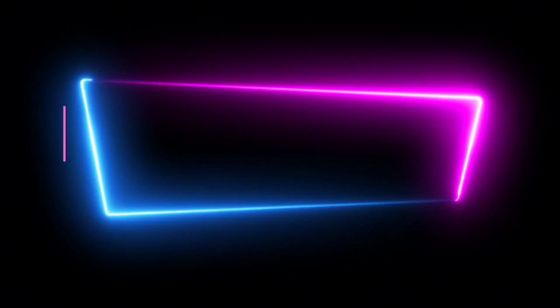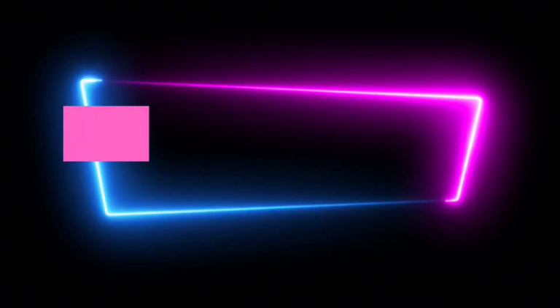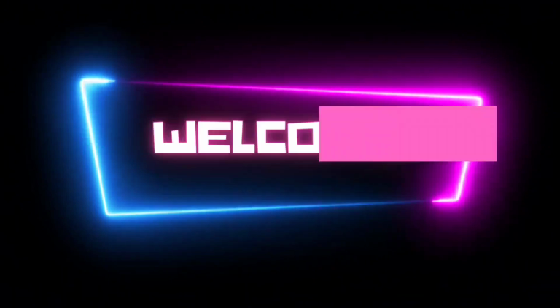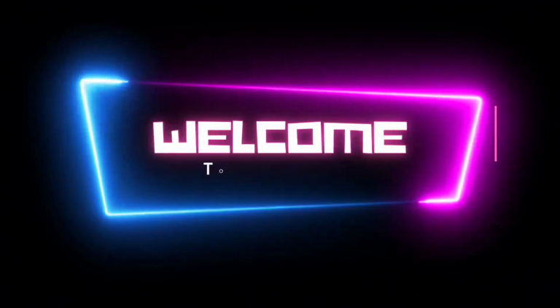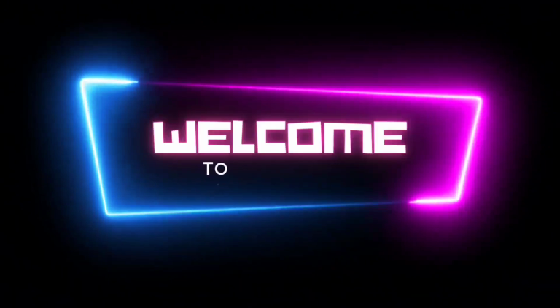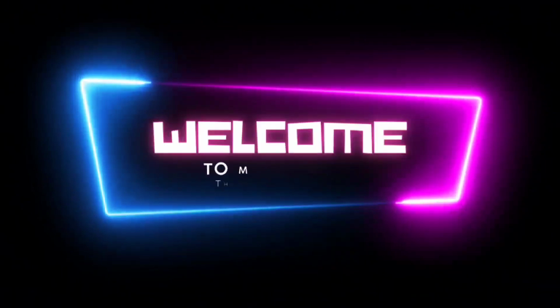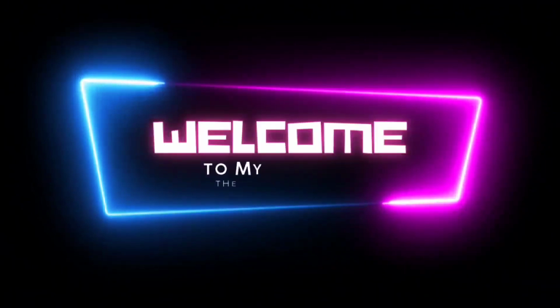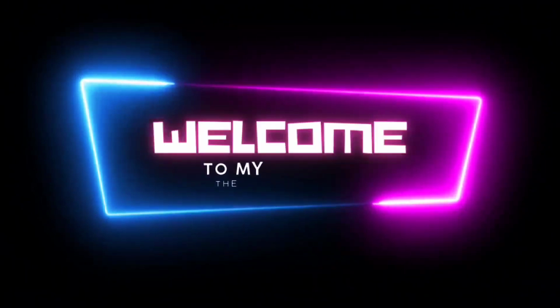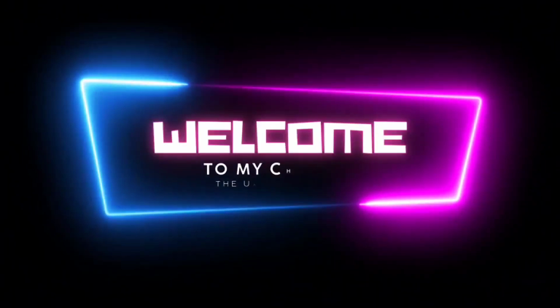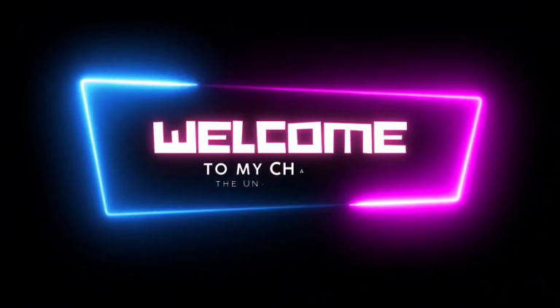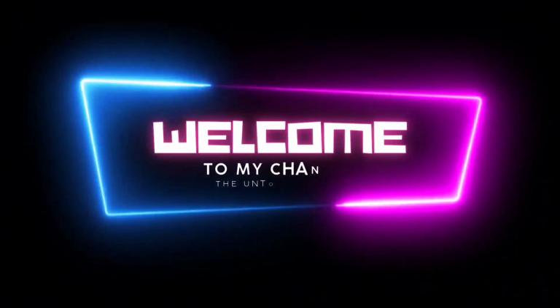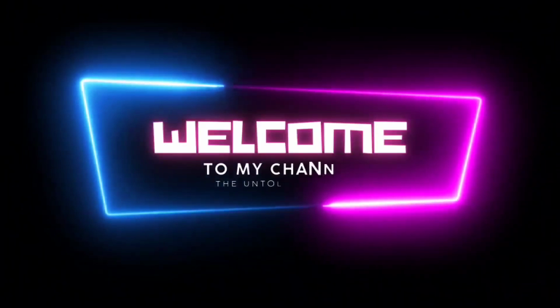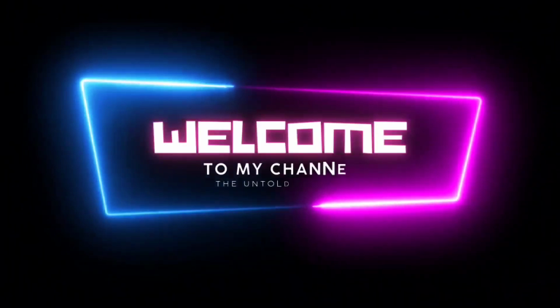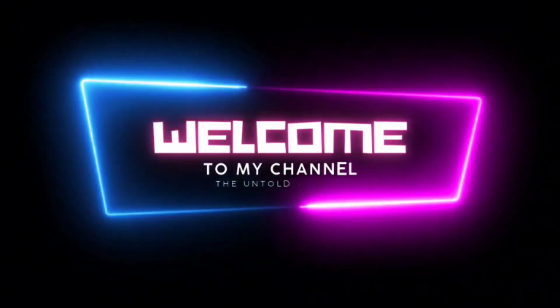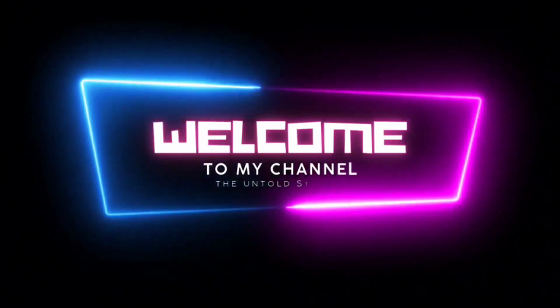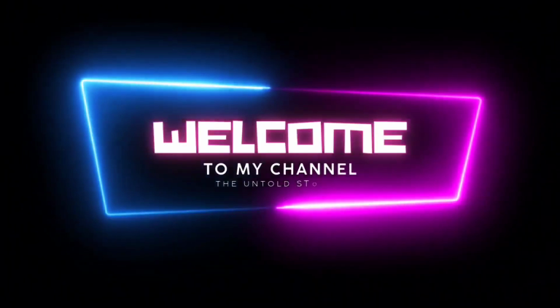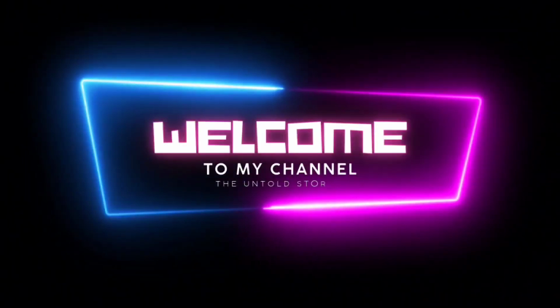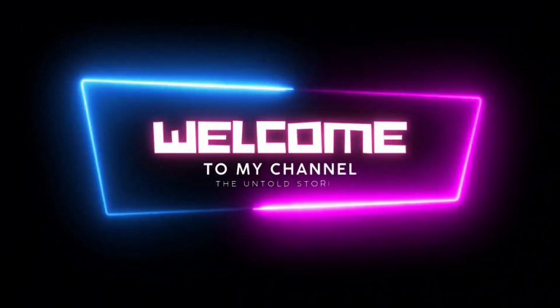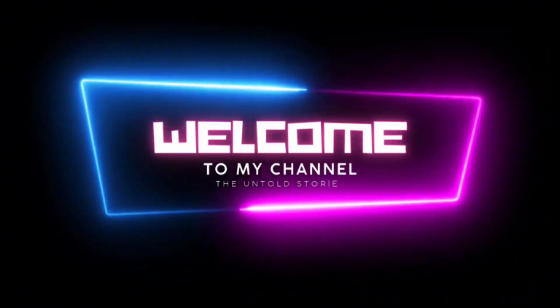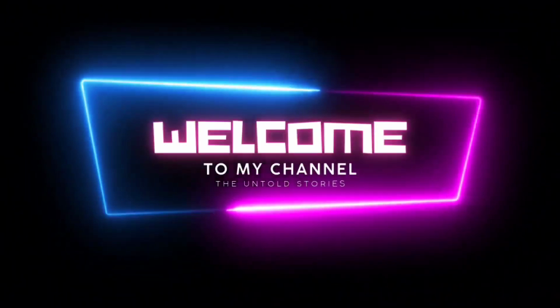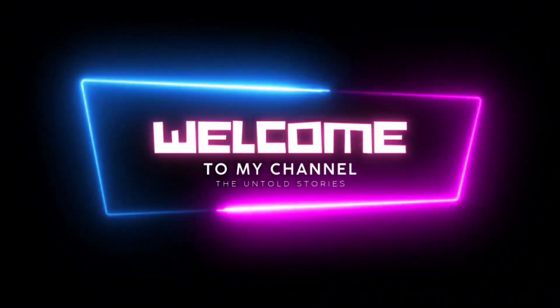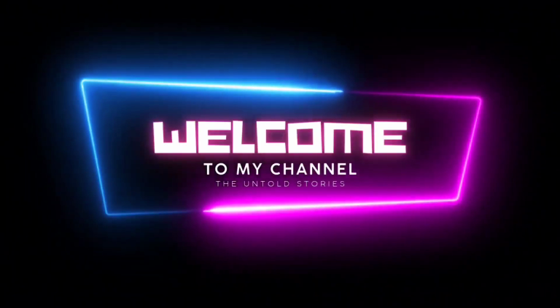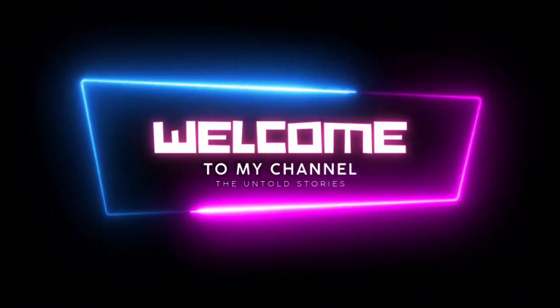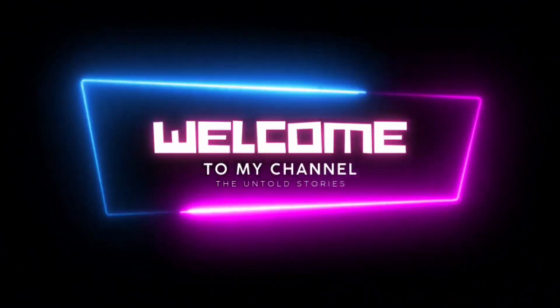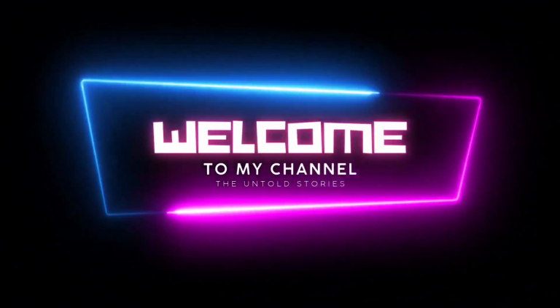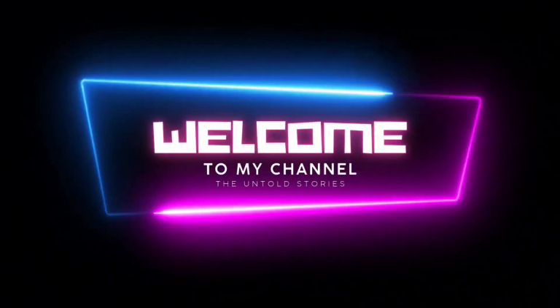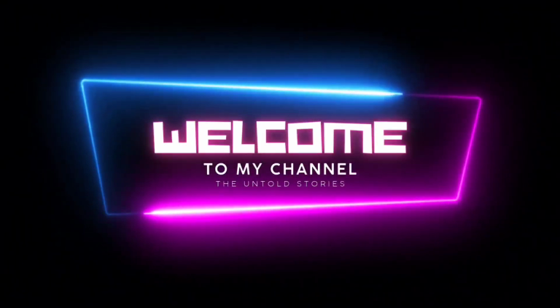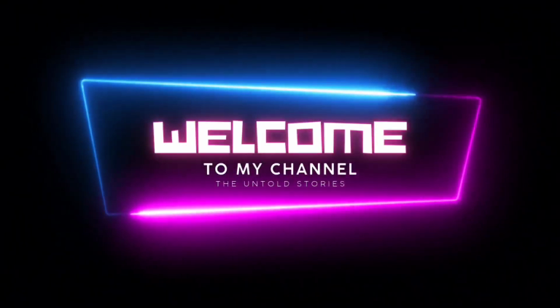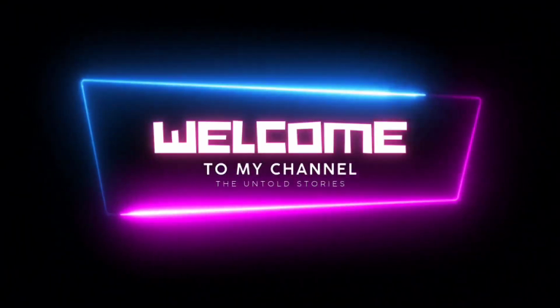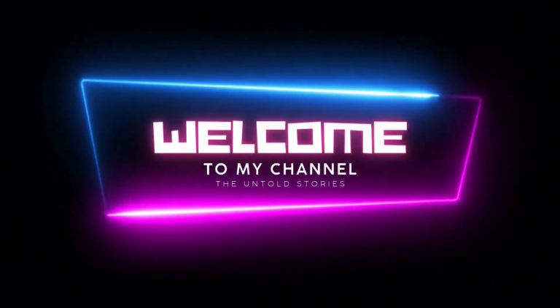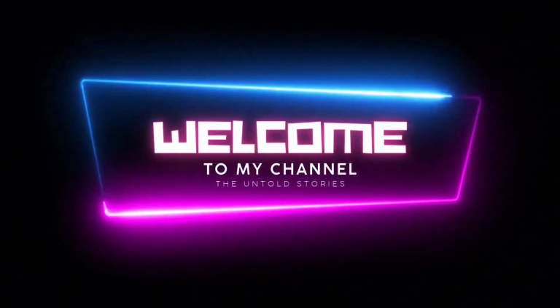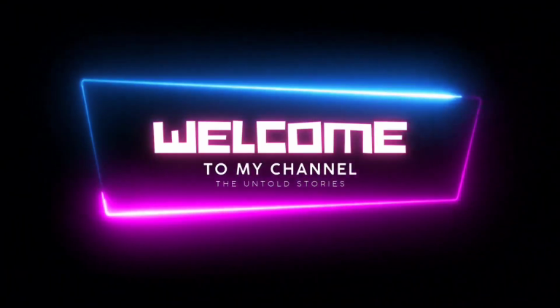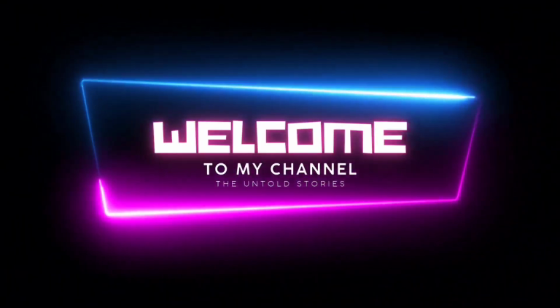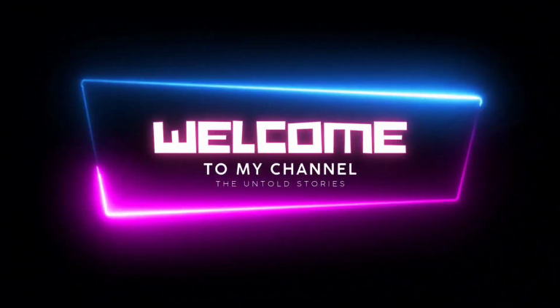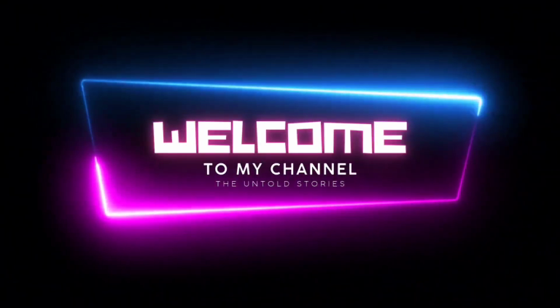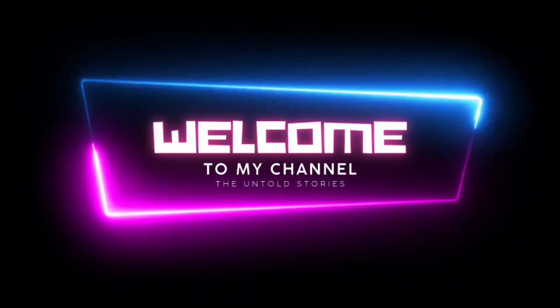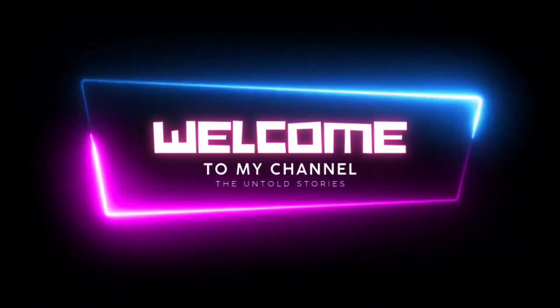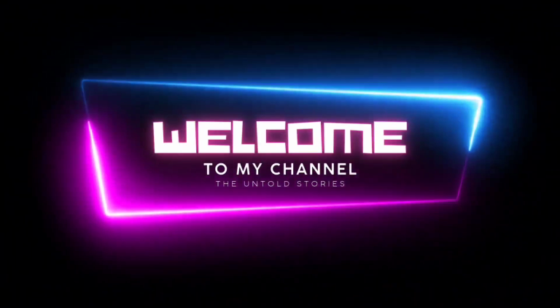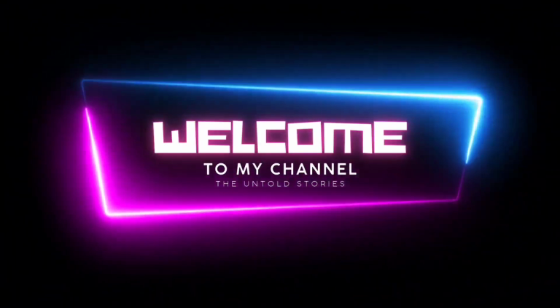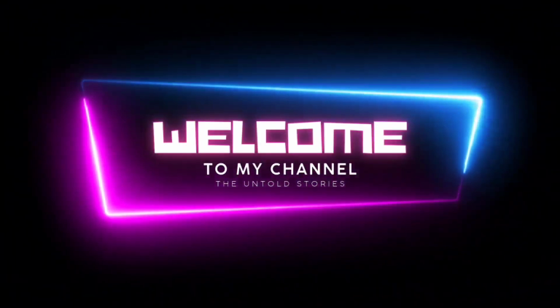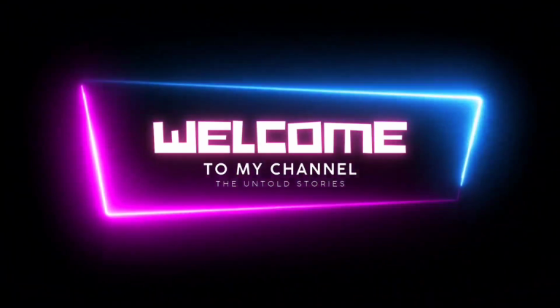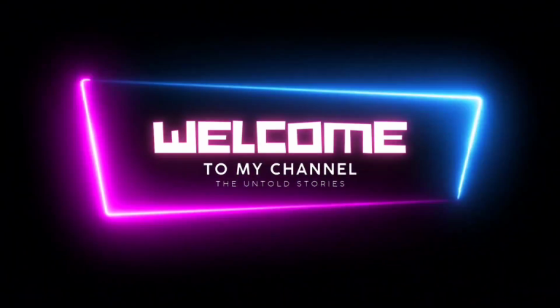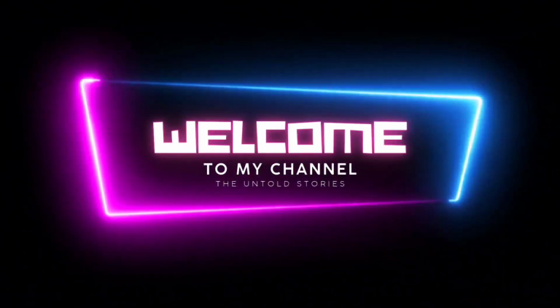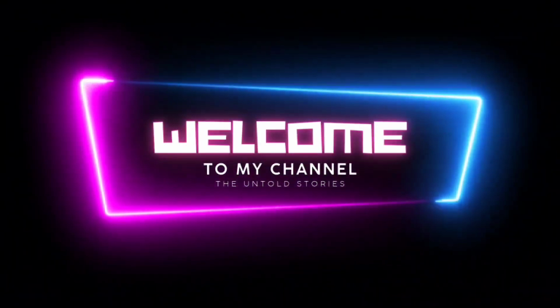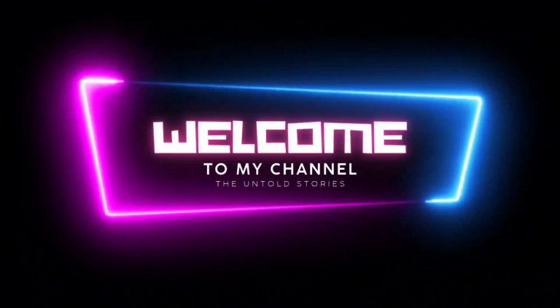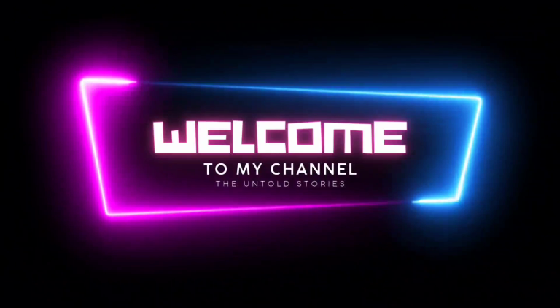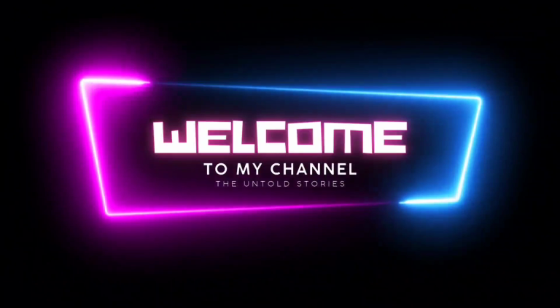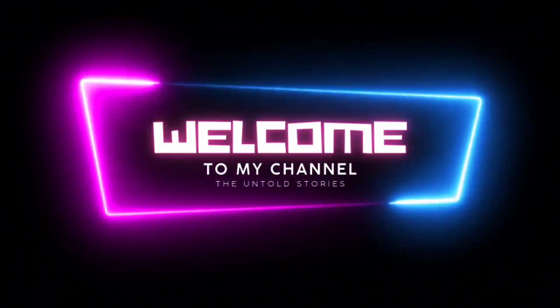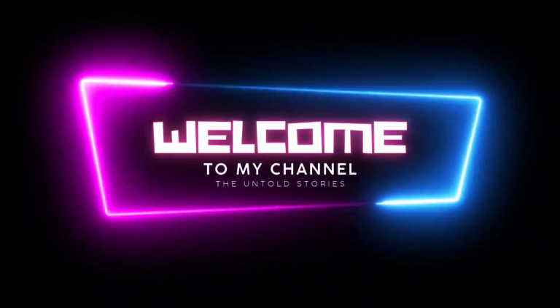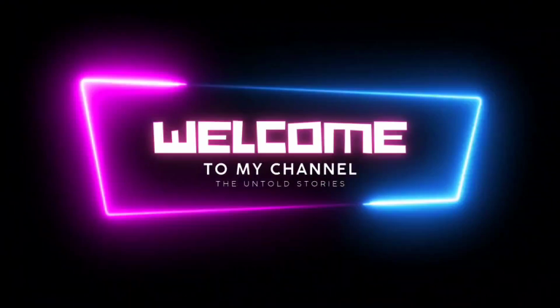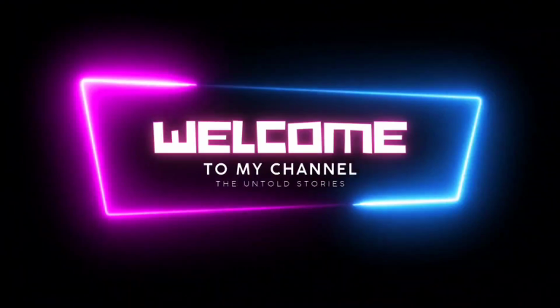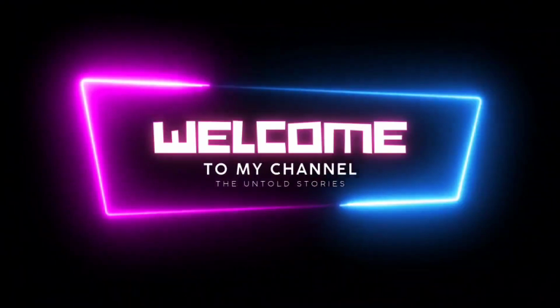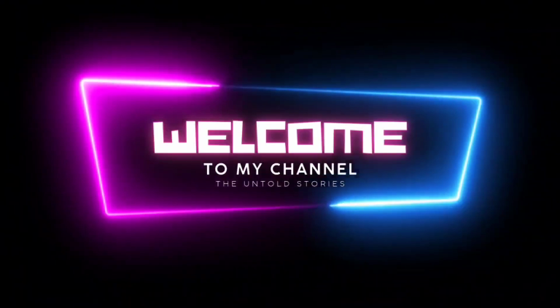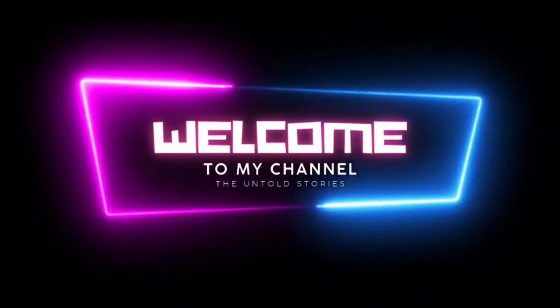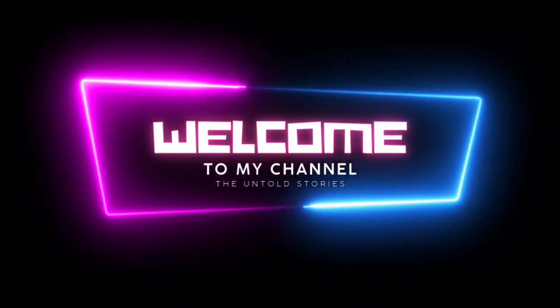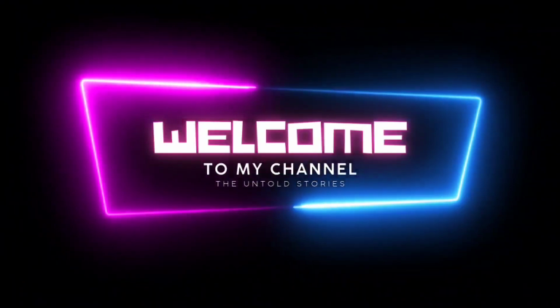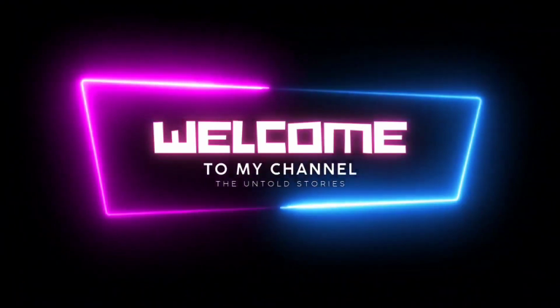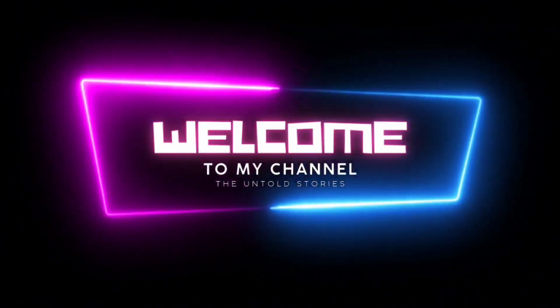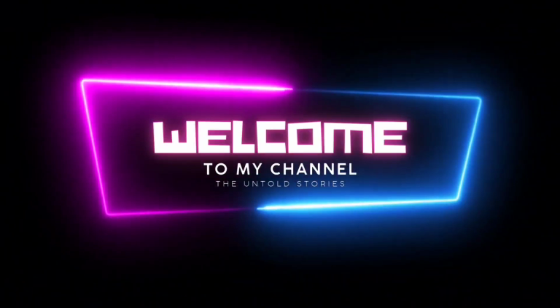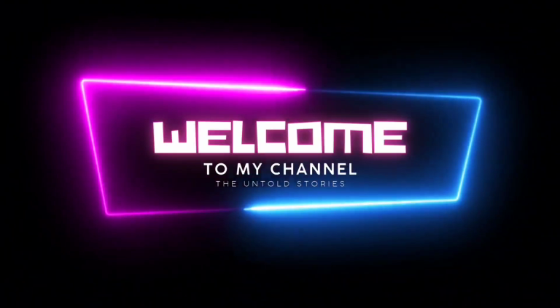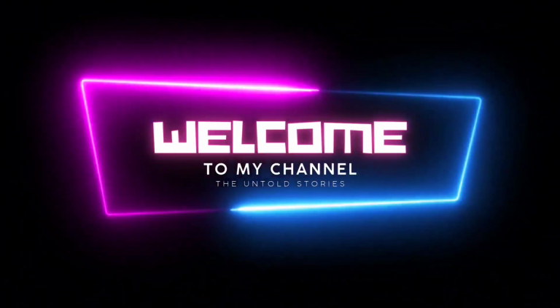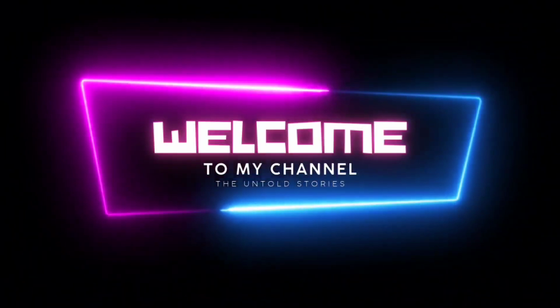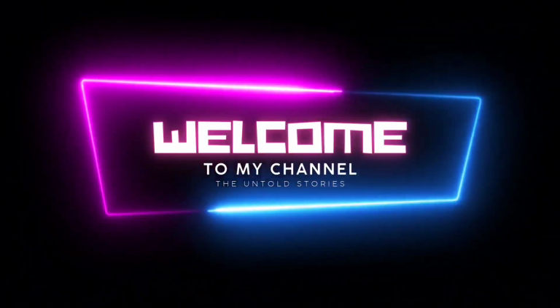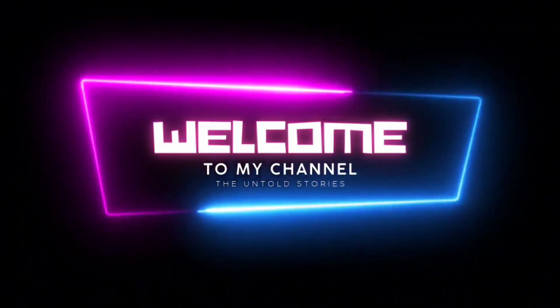Hello all! Welcome to my YouTube channel, The Untold Stories. I am going to check out a product from Amazon.